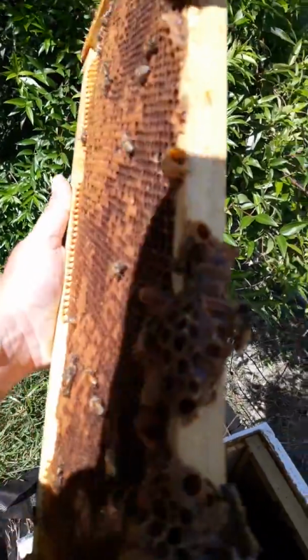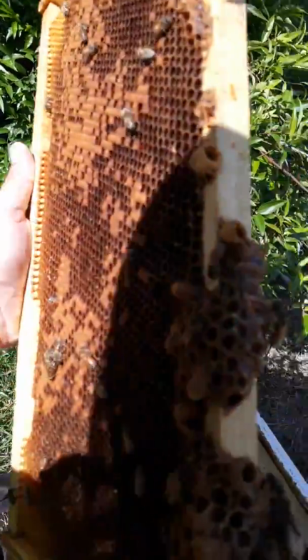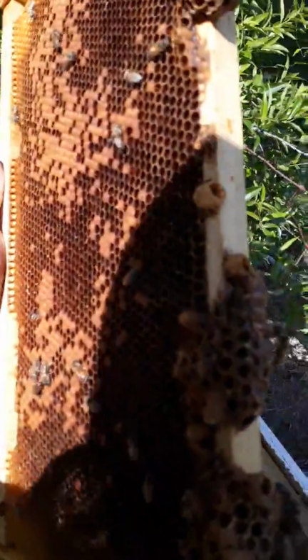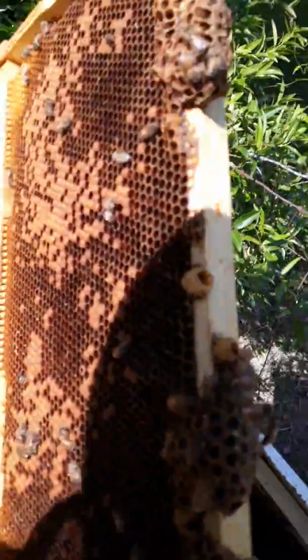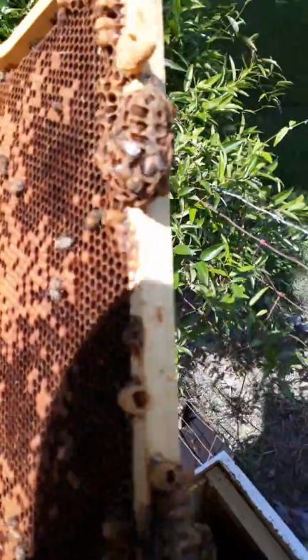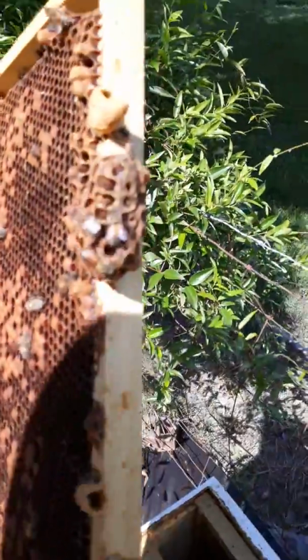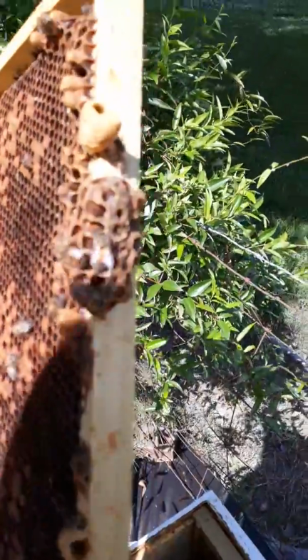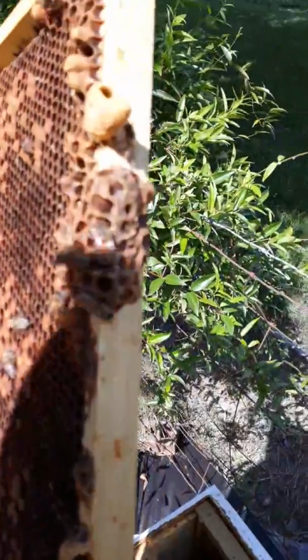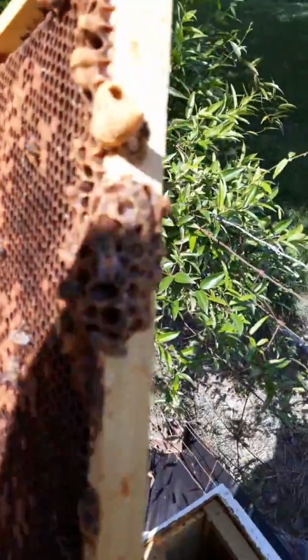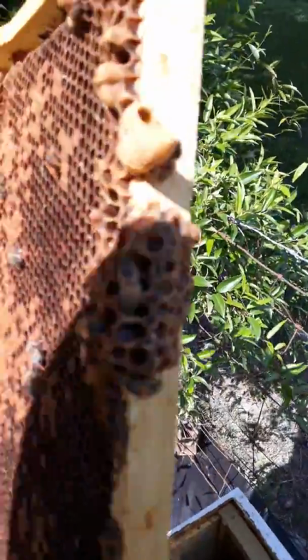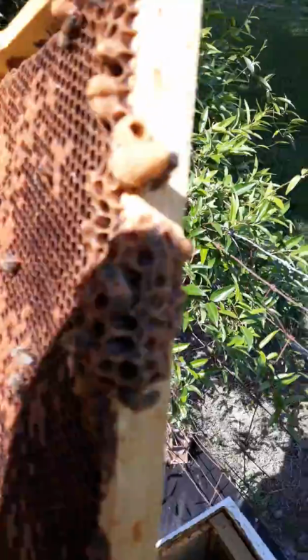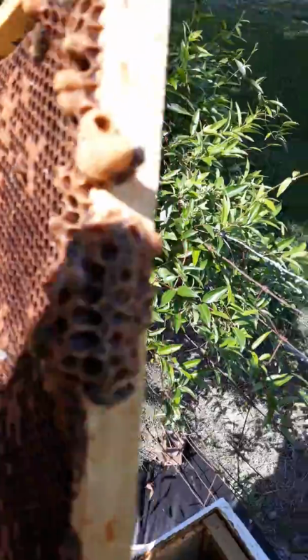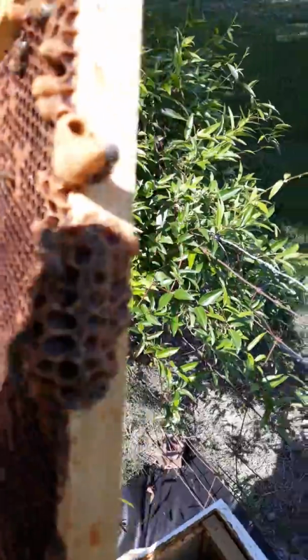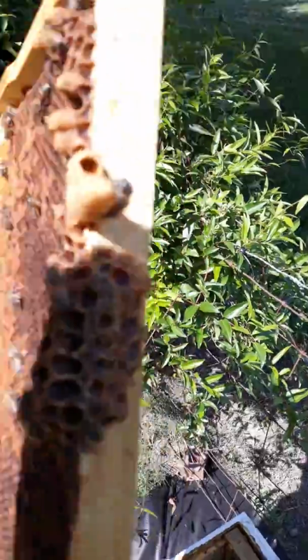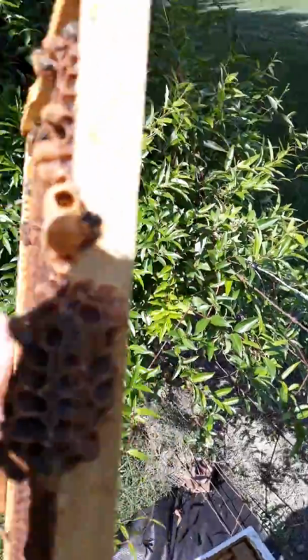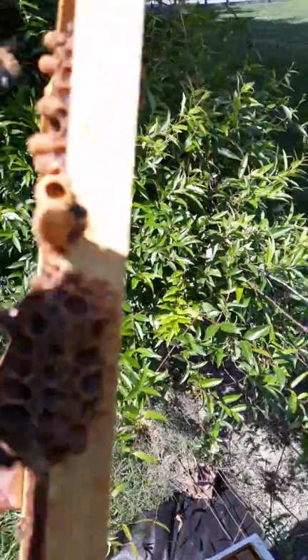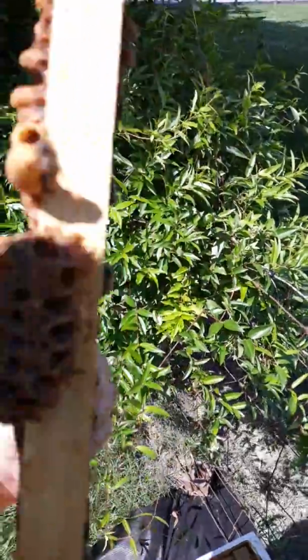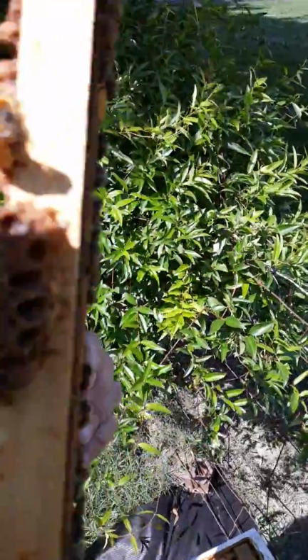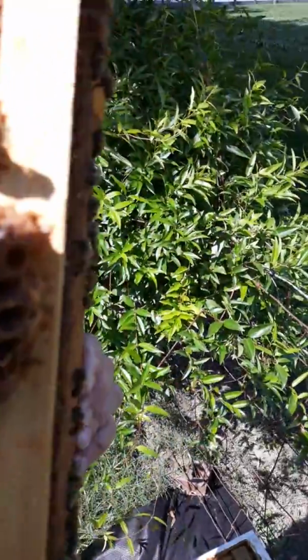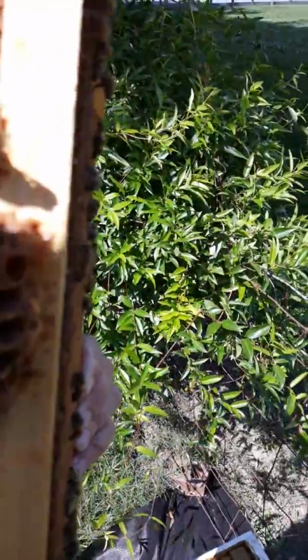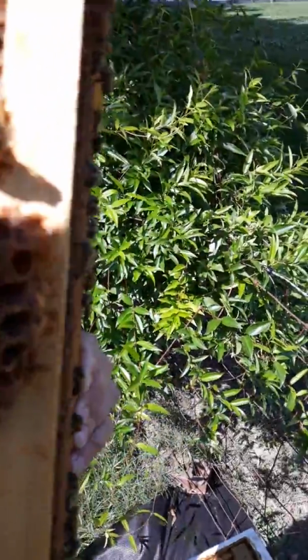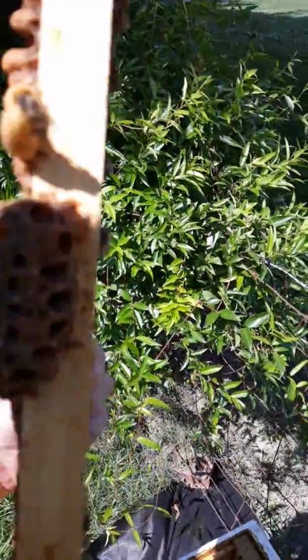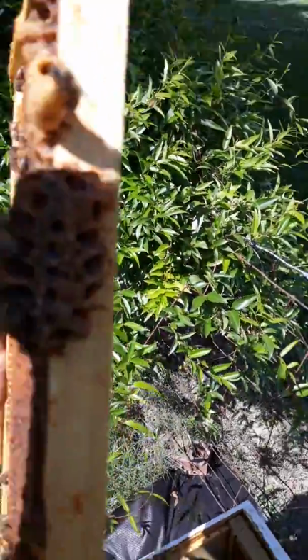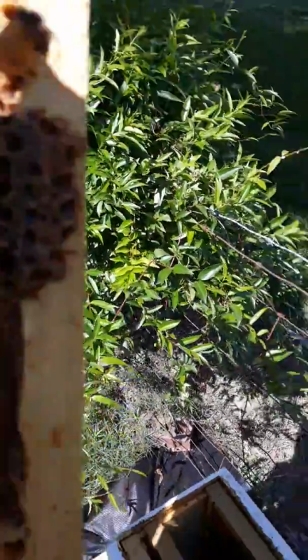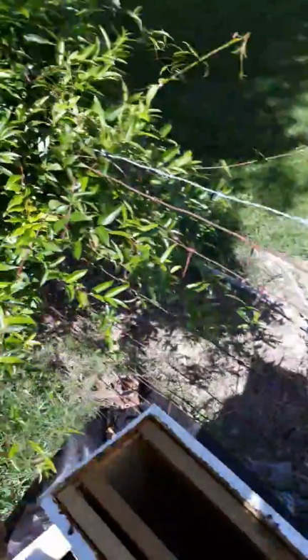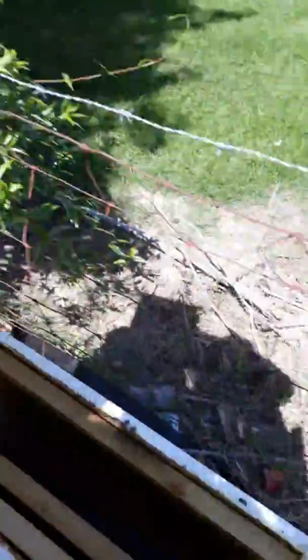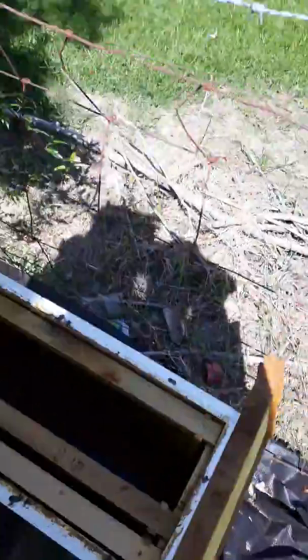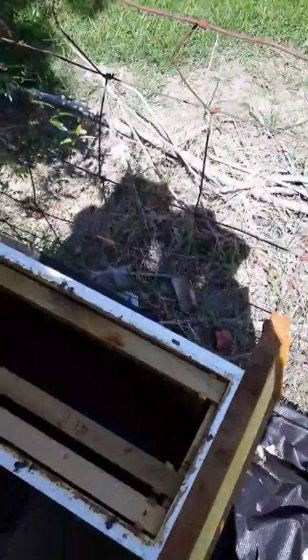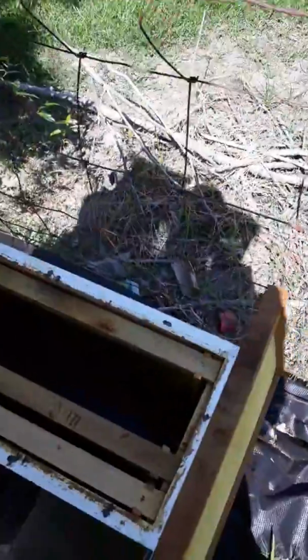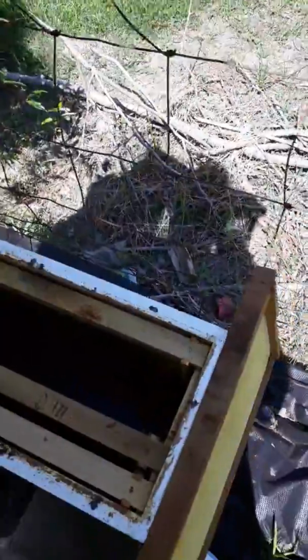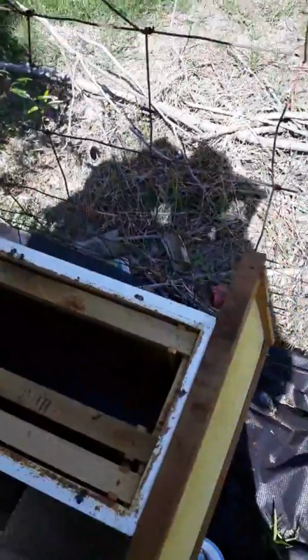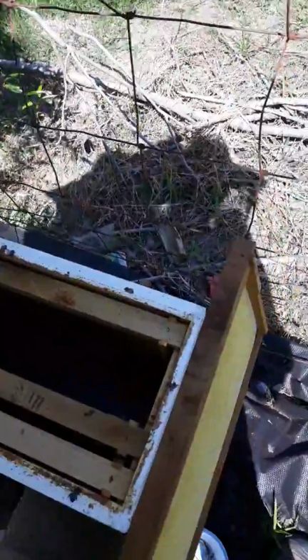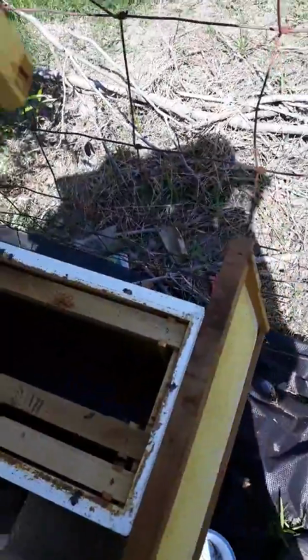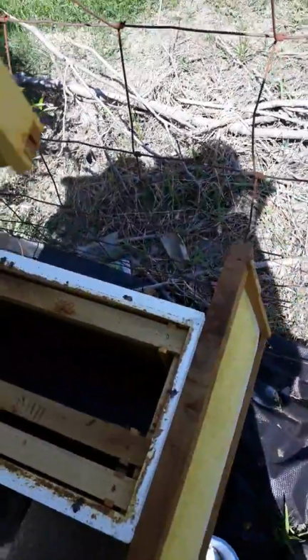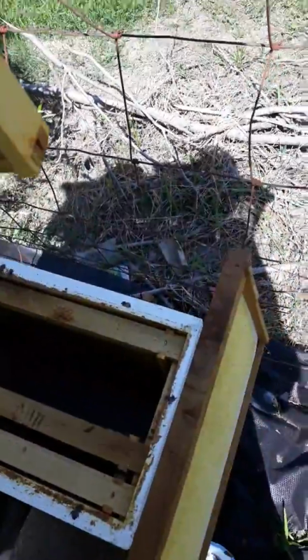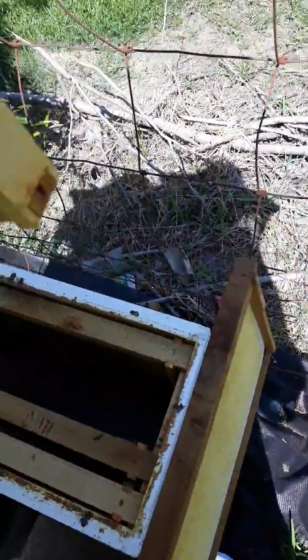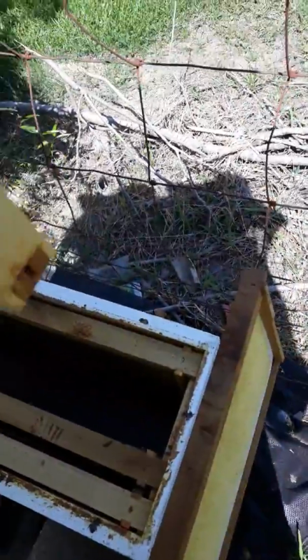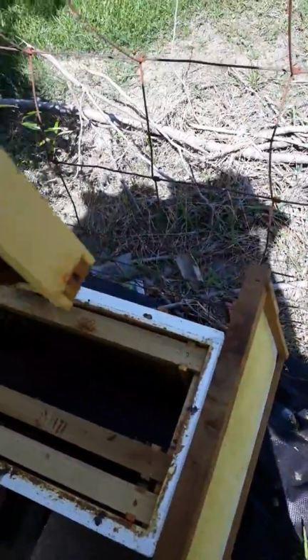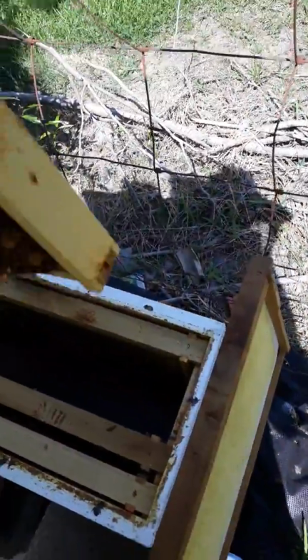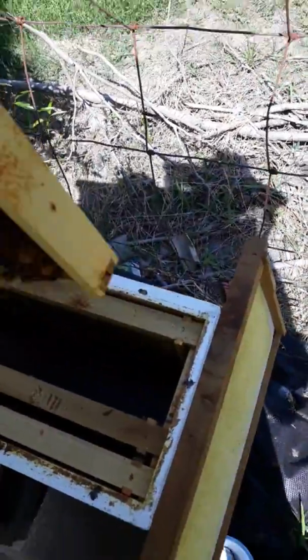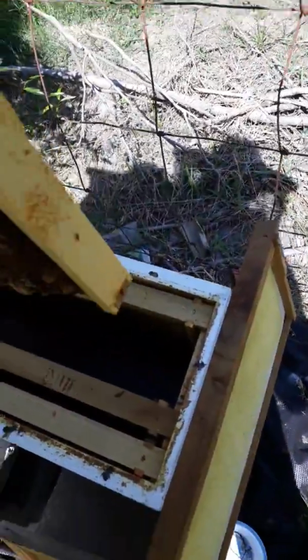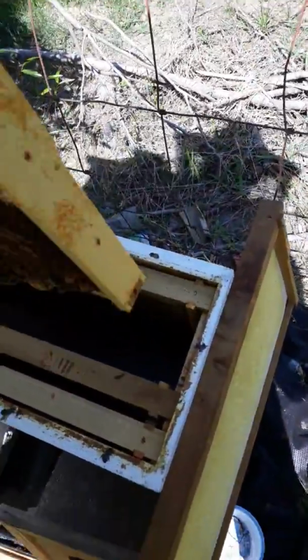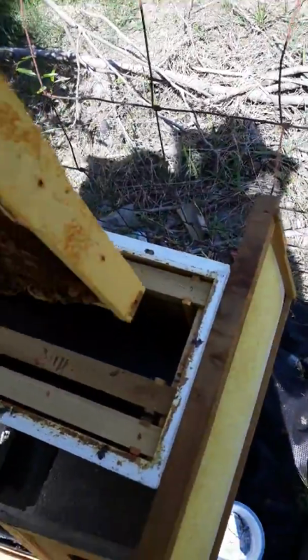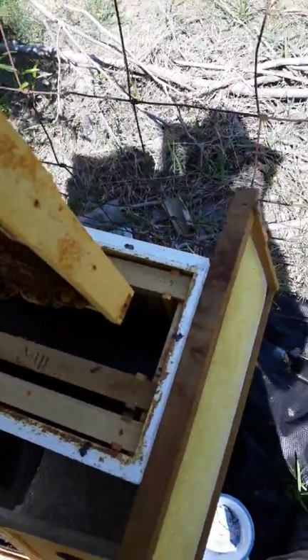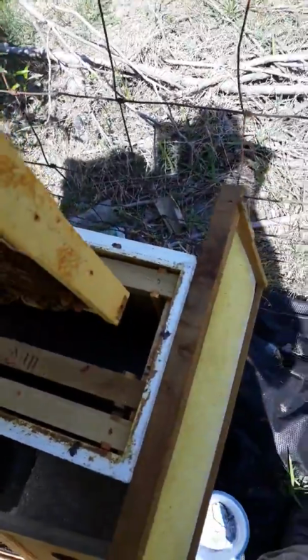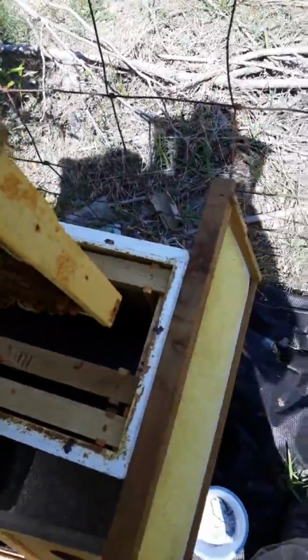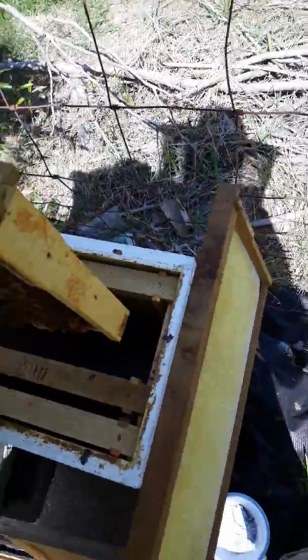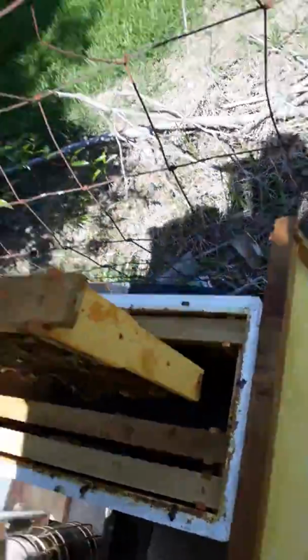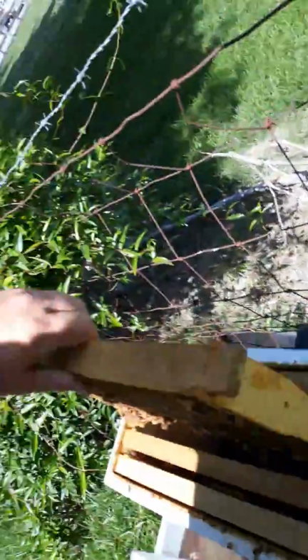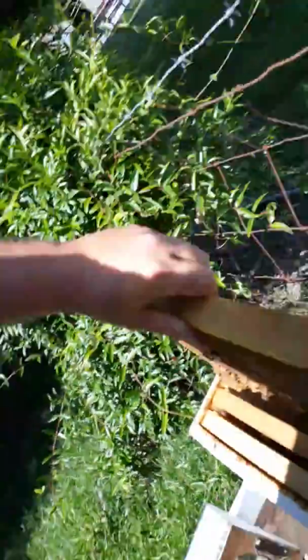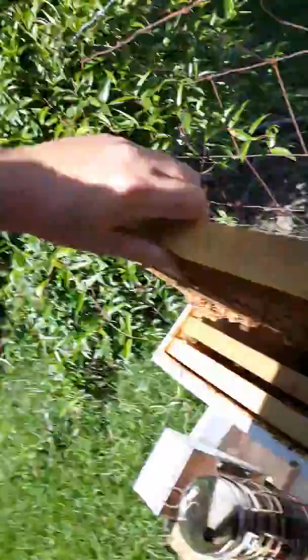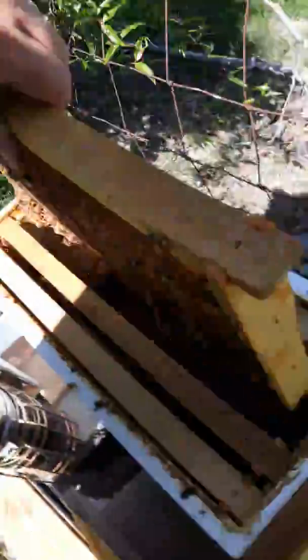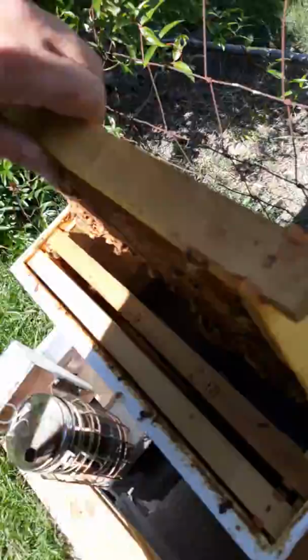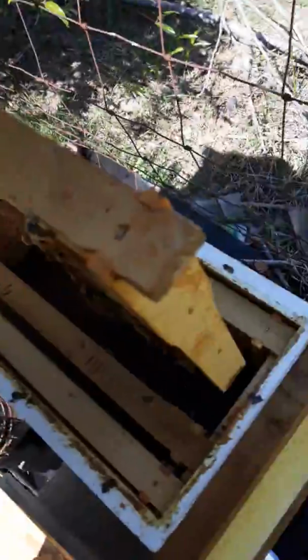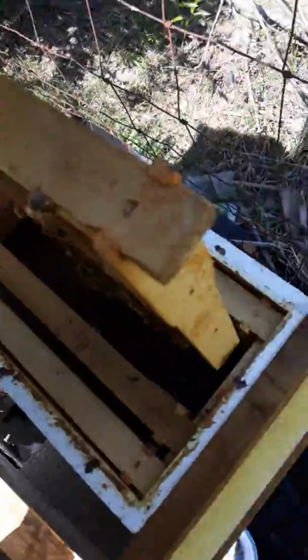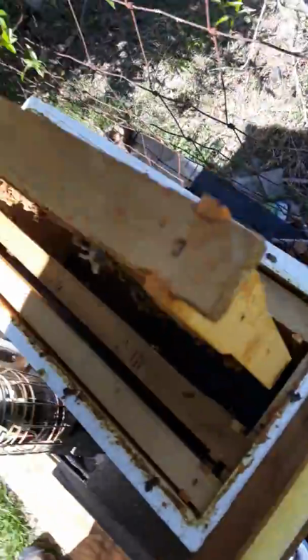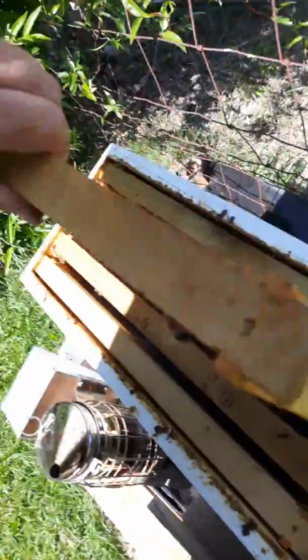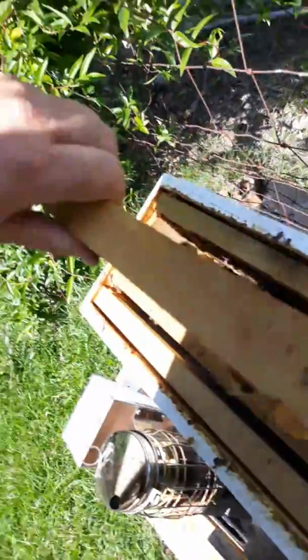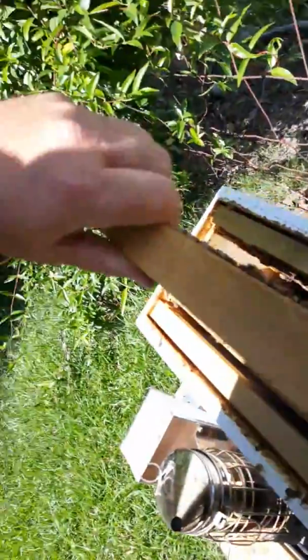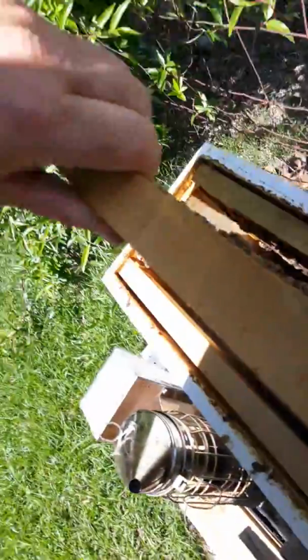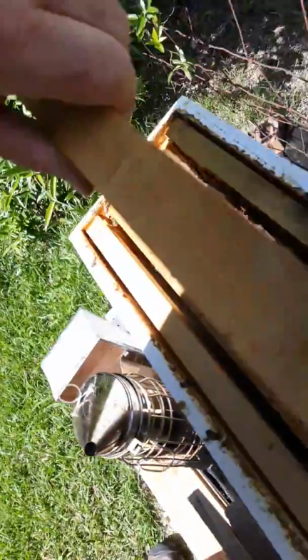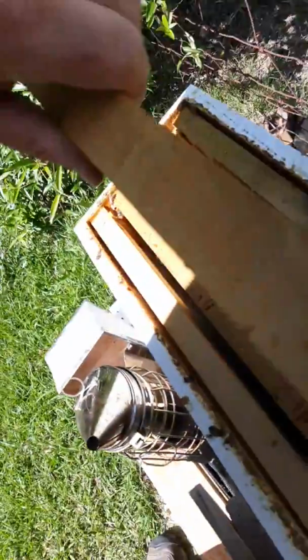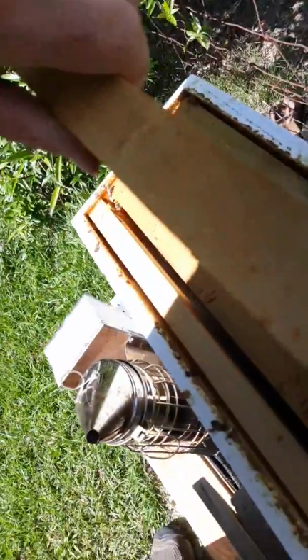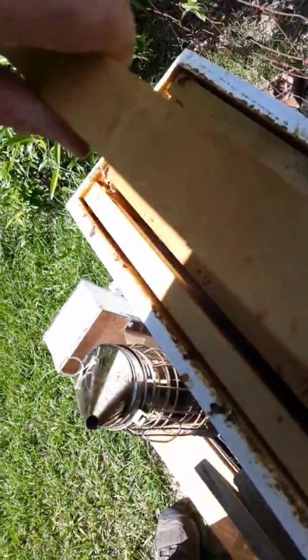Something to keep an eye on after that one hatches. I'm not going to destroy any just in case that one's a failure, so I'm going to take my time.